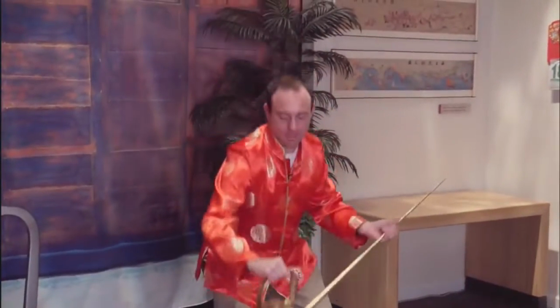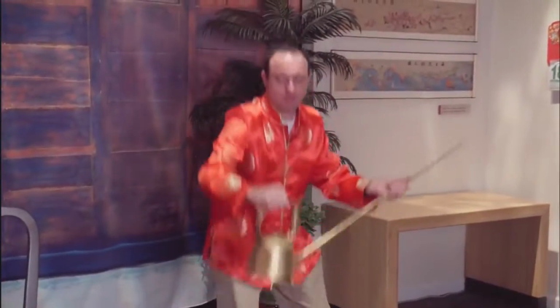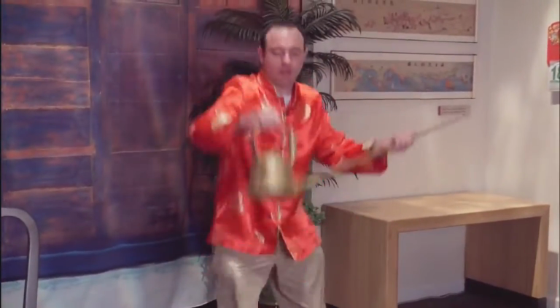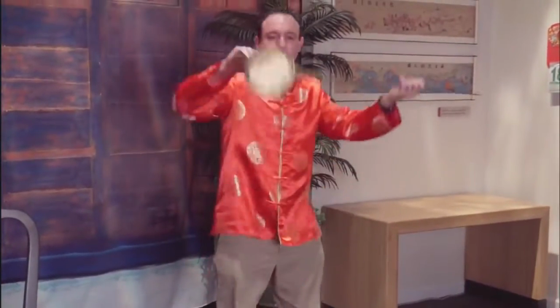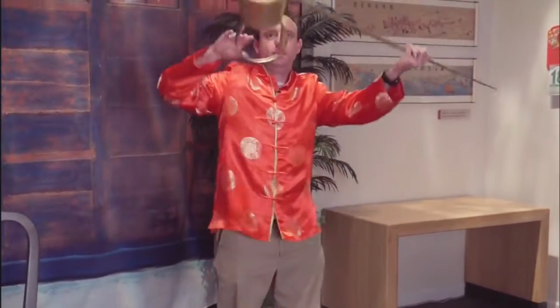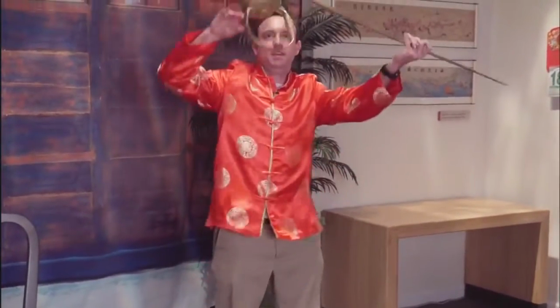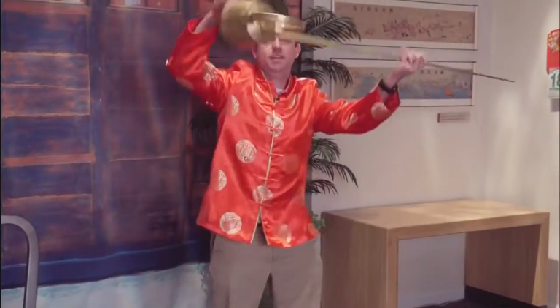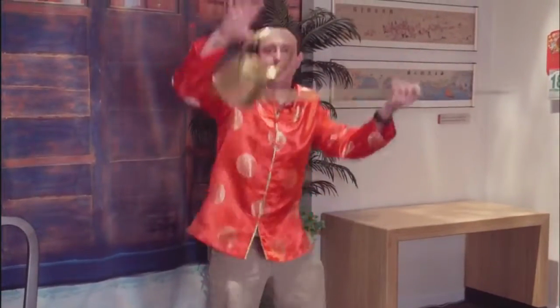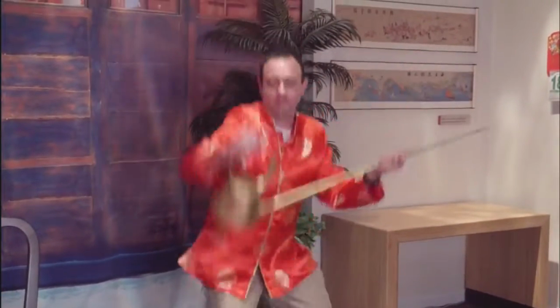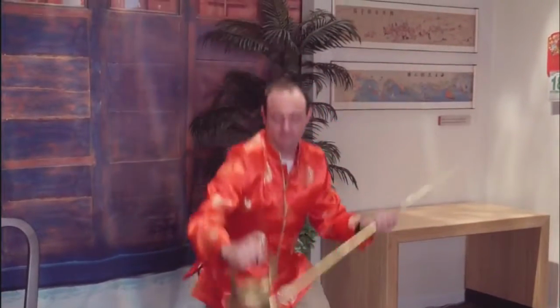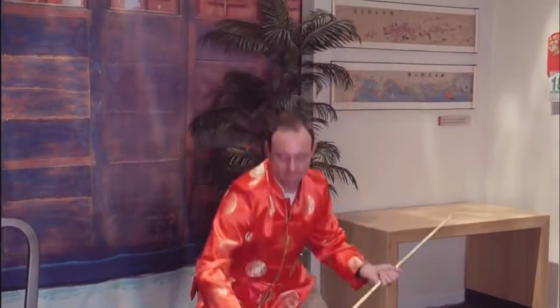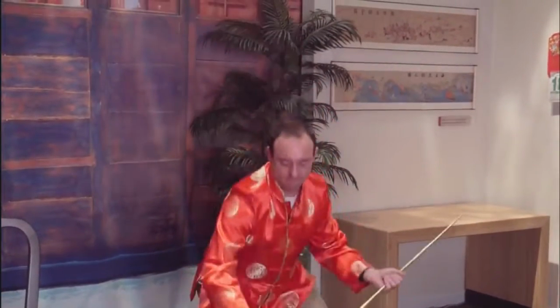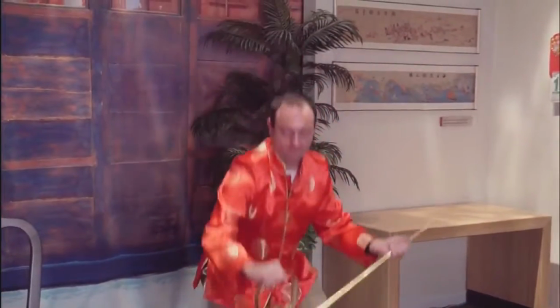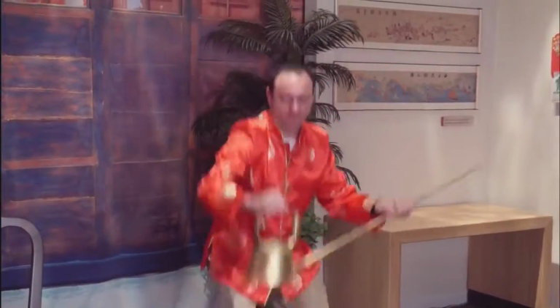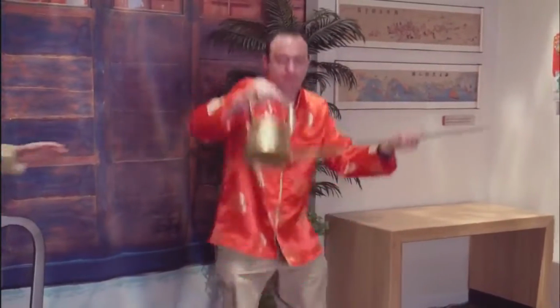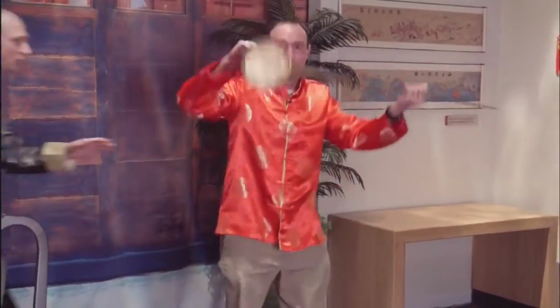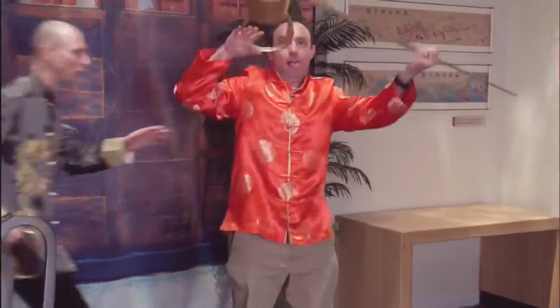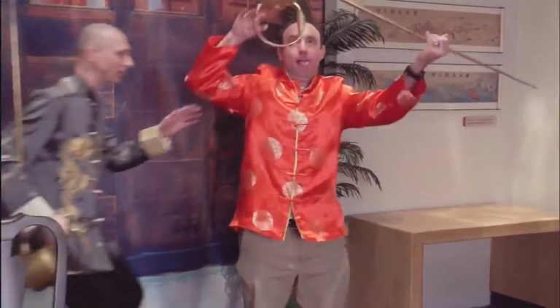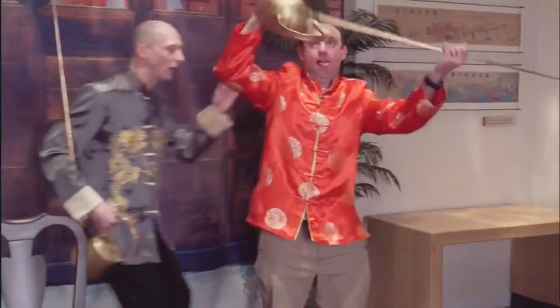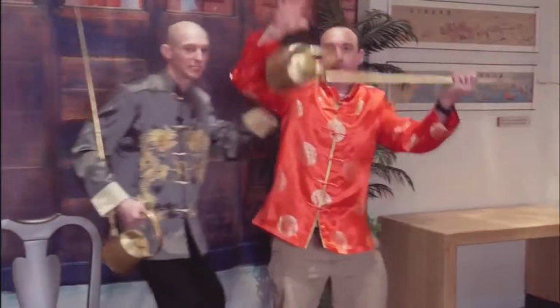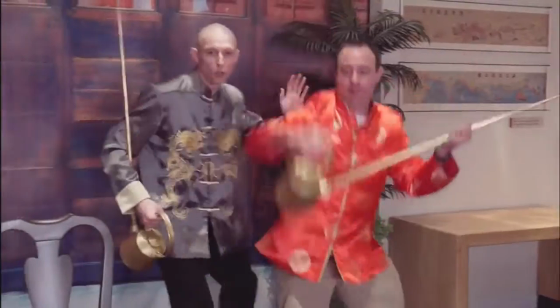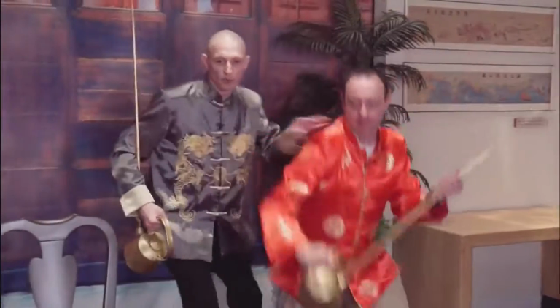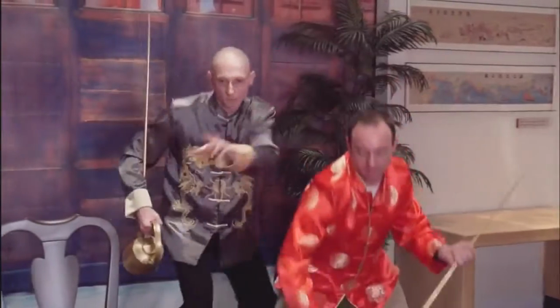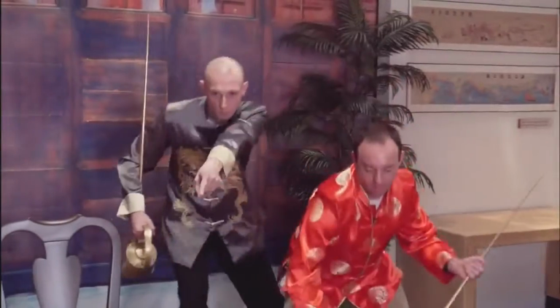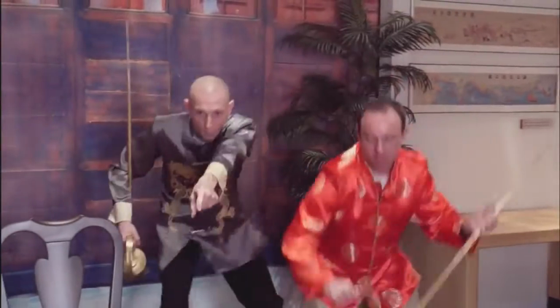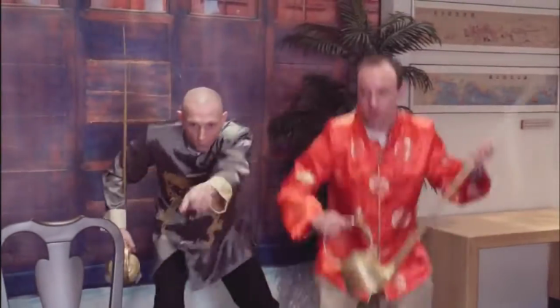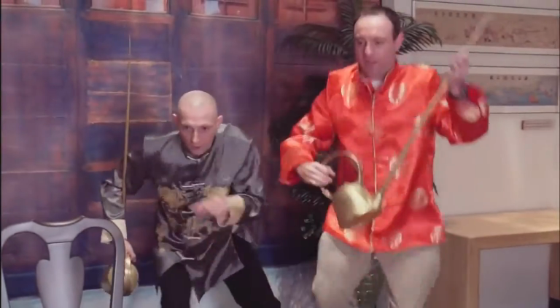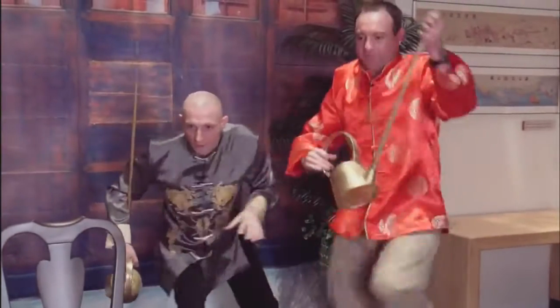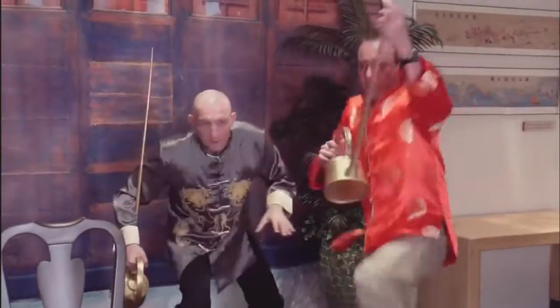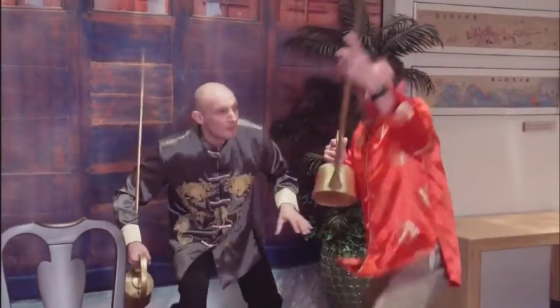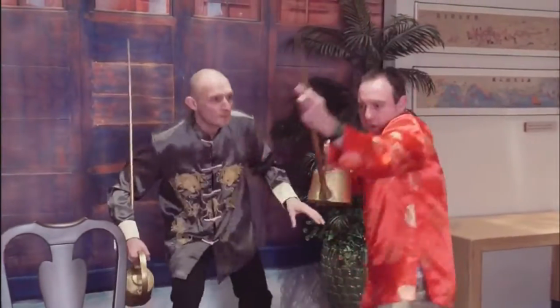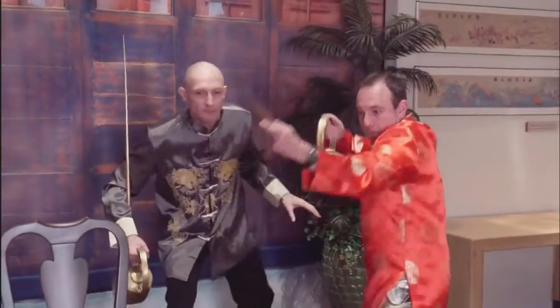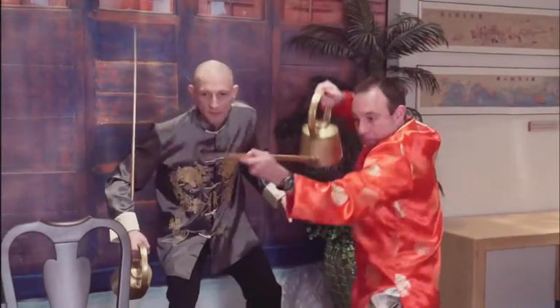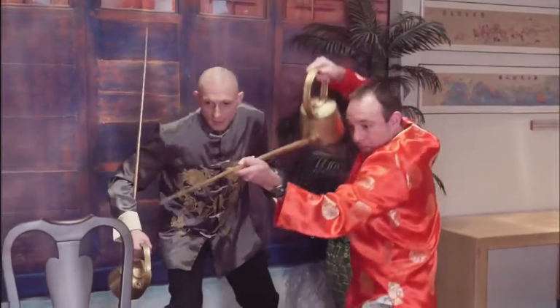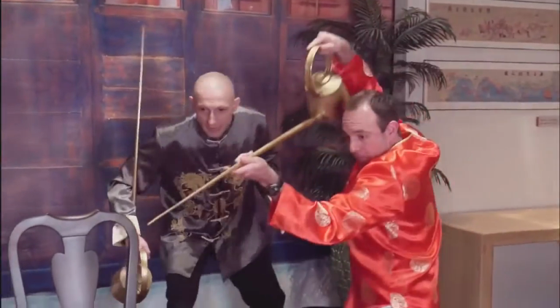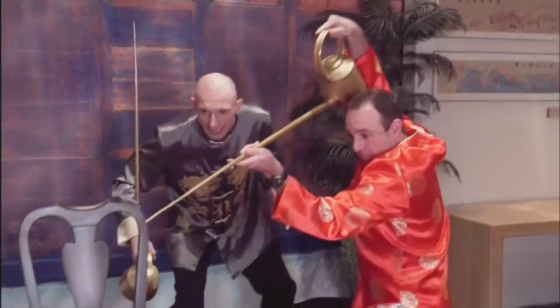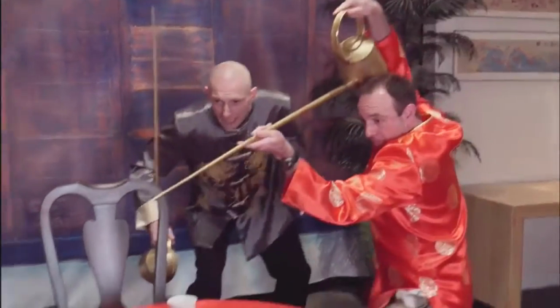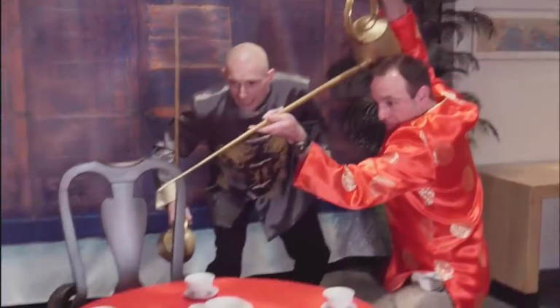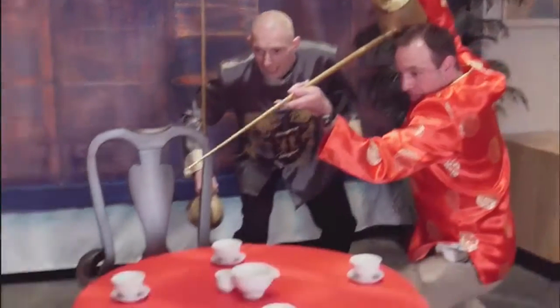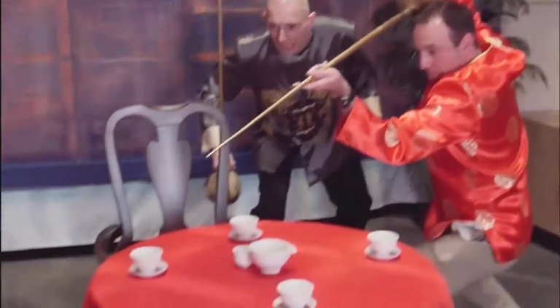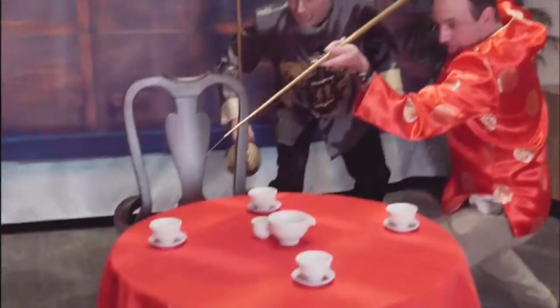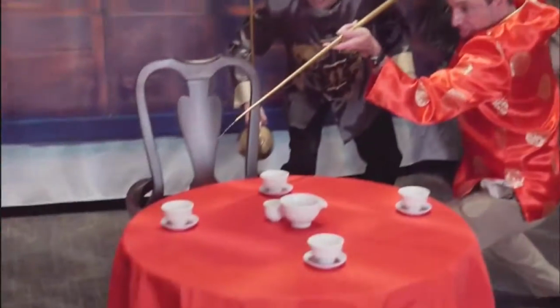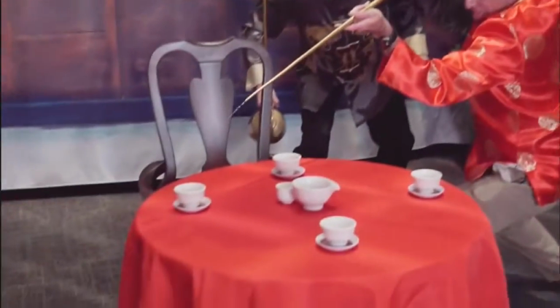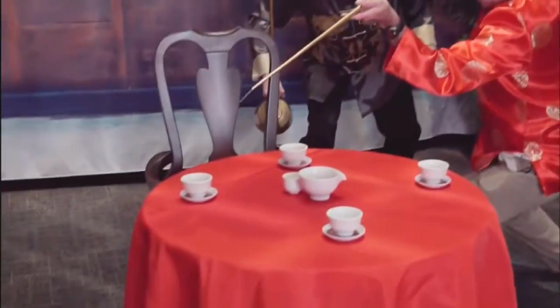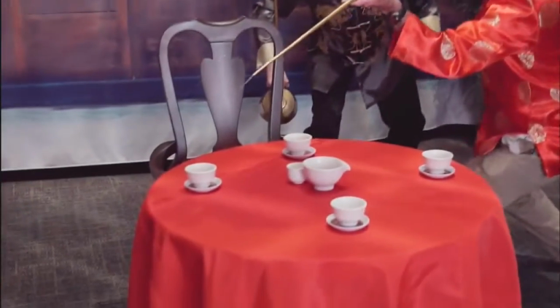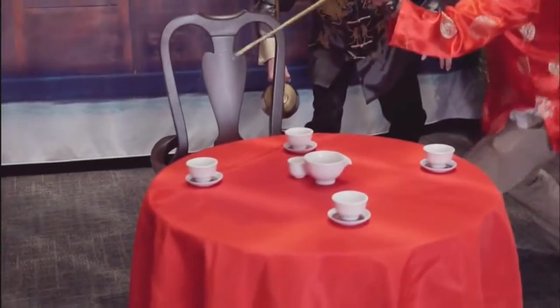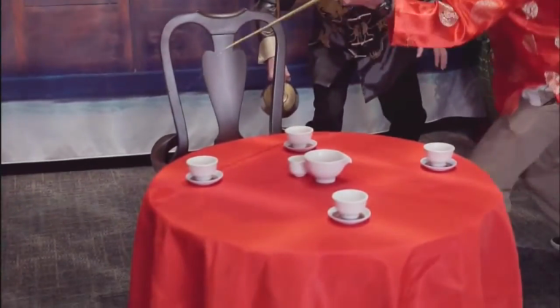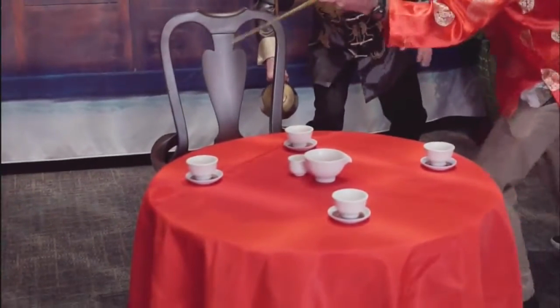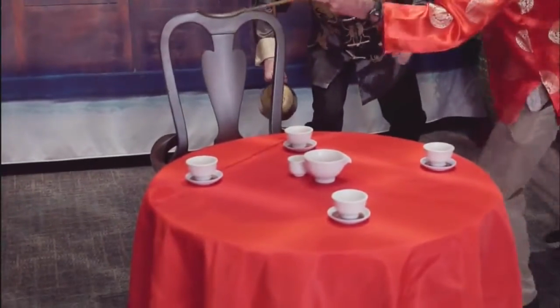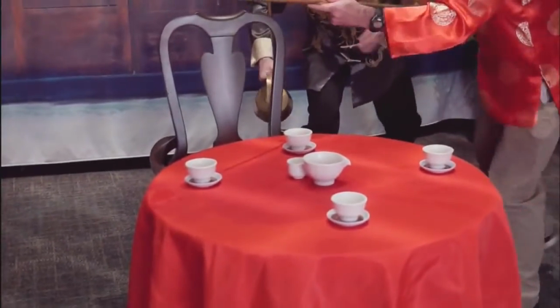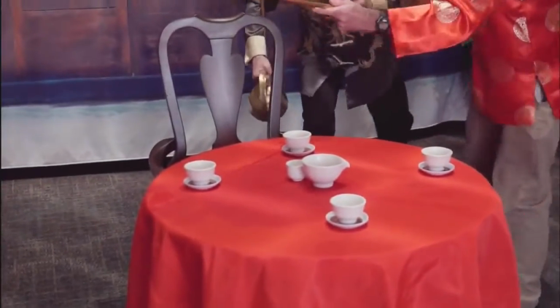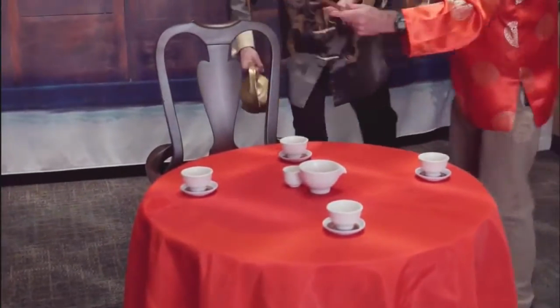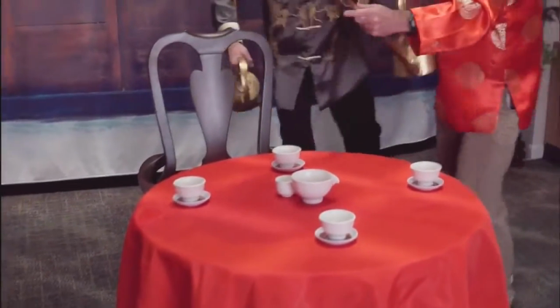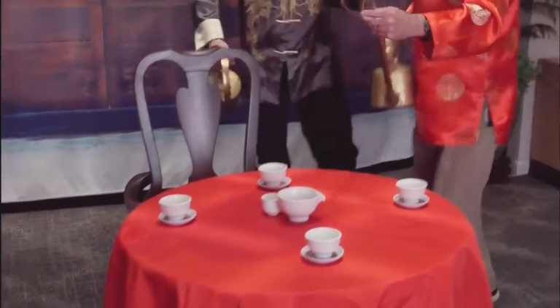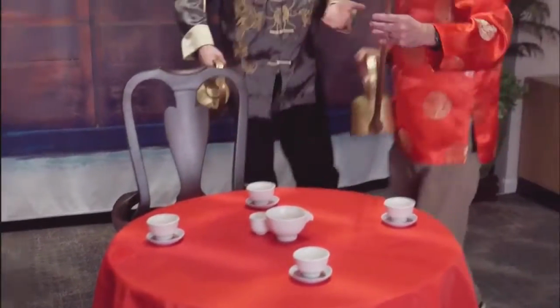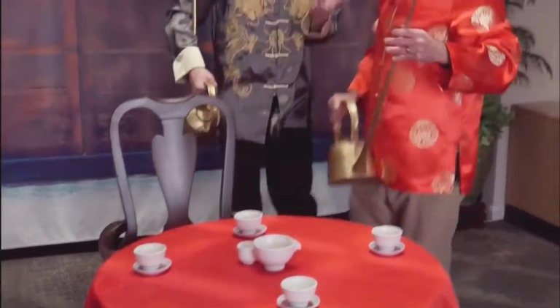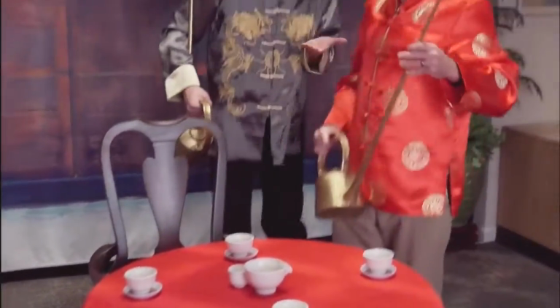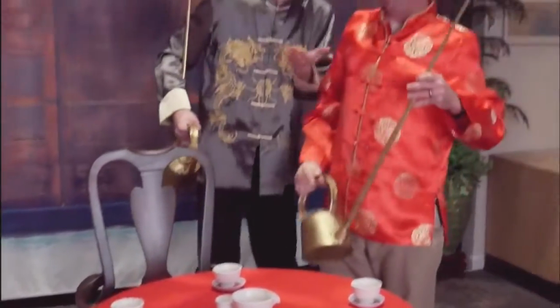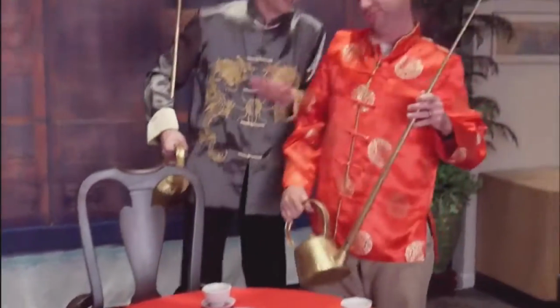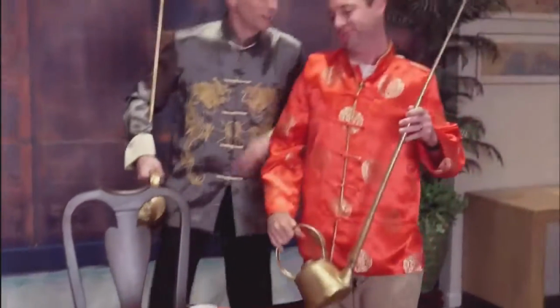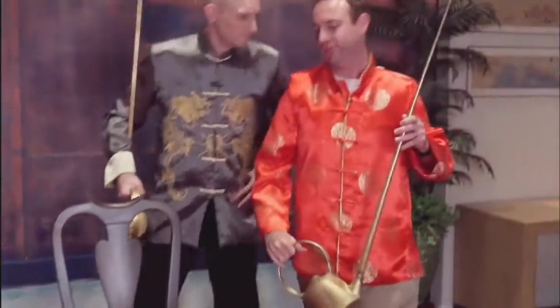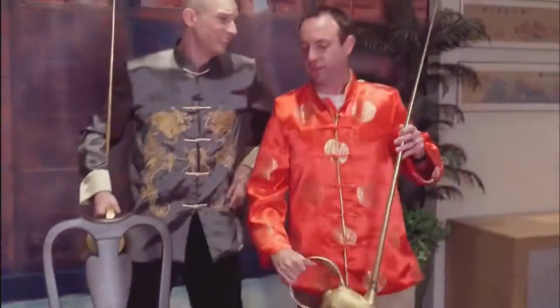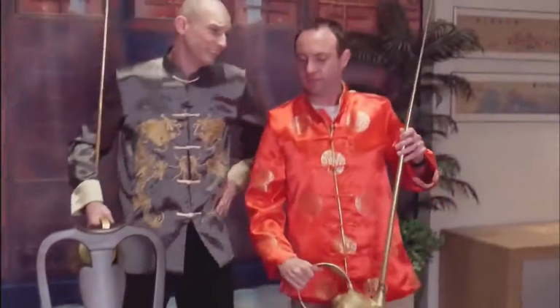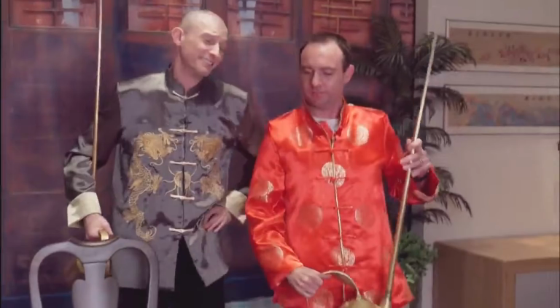Hey, Matt, I think I'm getting it. Oh, this is looking great. All right, go in for a pour. Okay, first one. Oh, no. Keep working on it. Thanks.